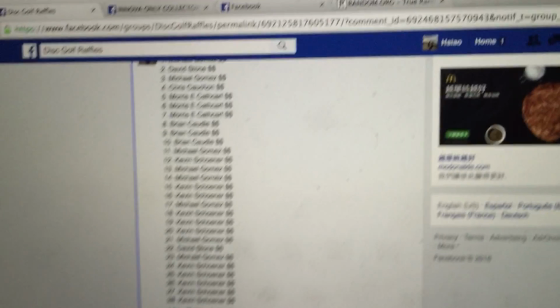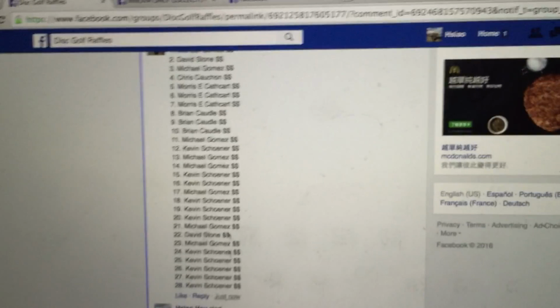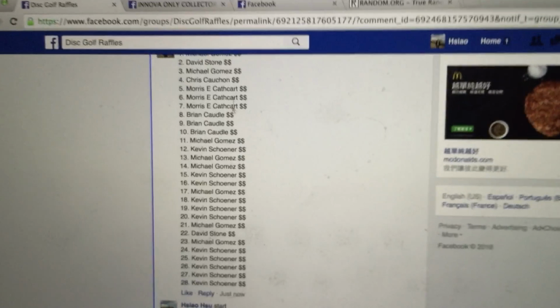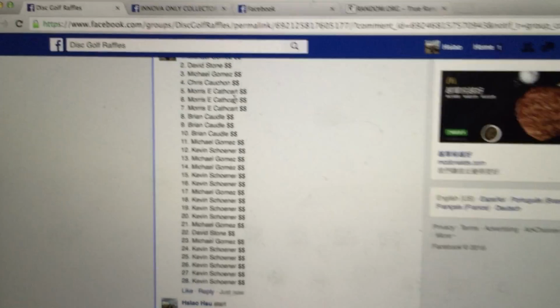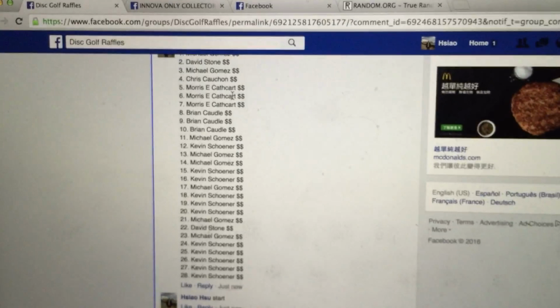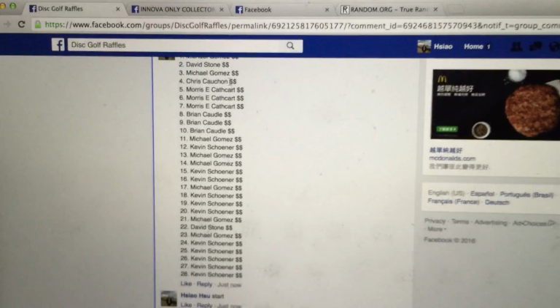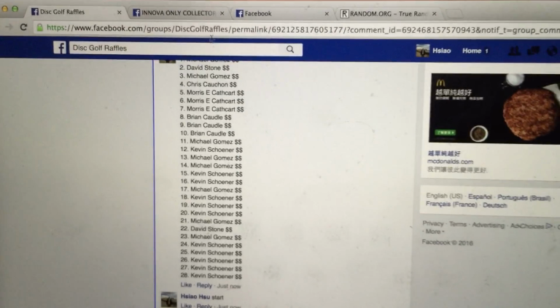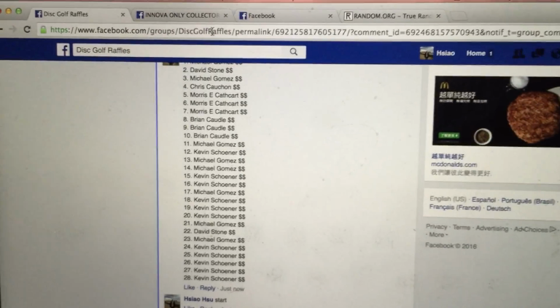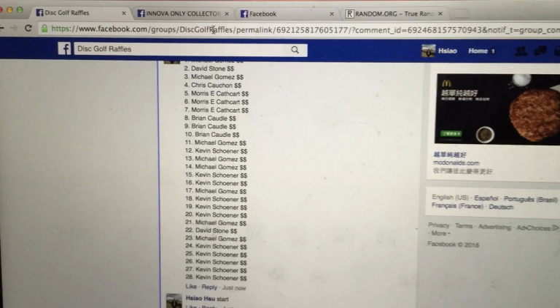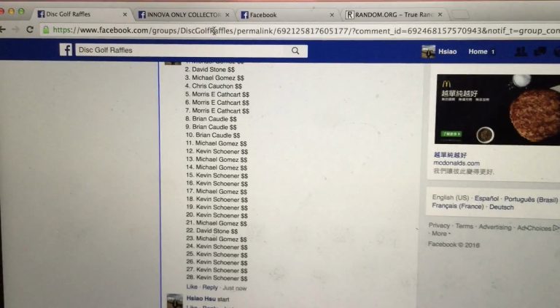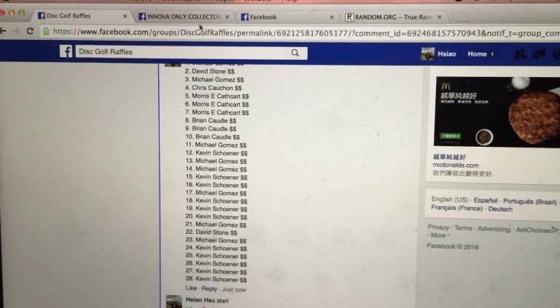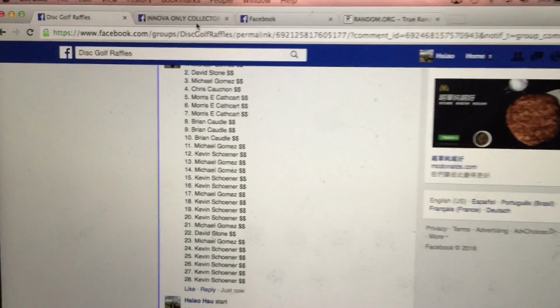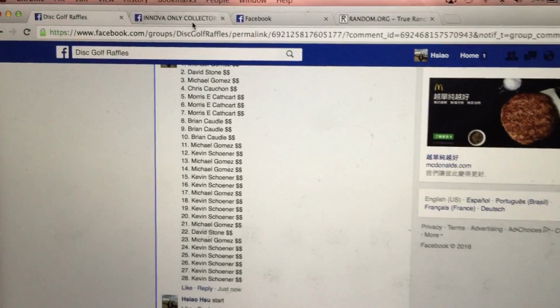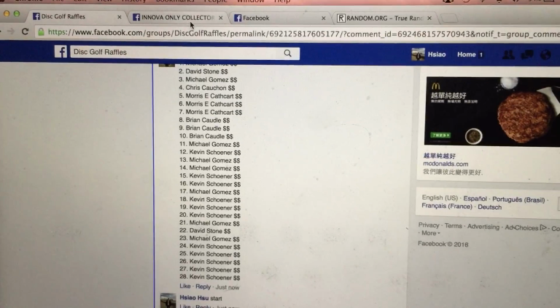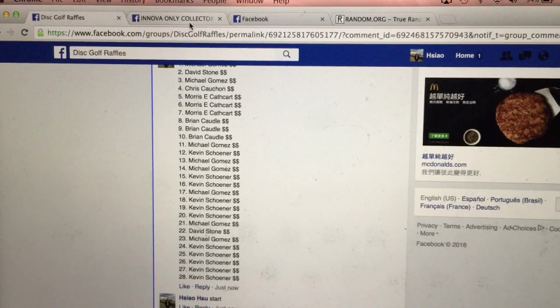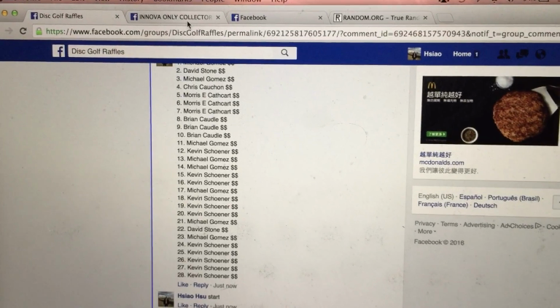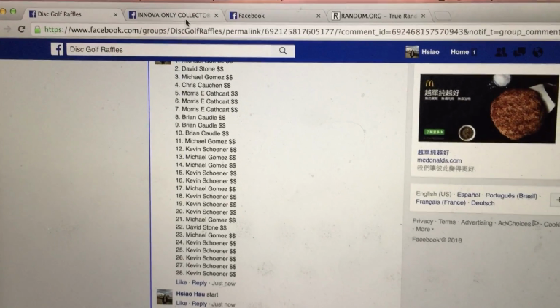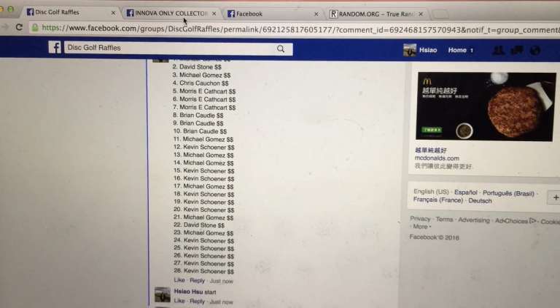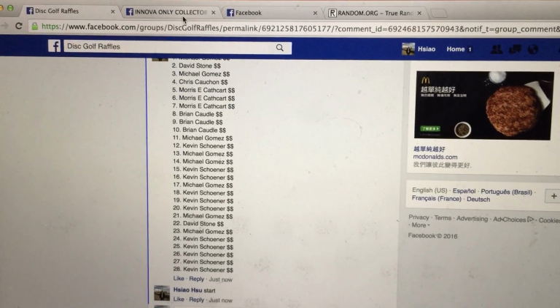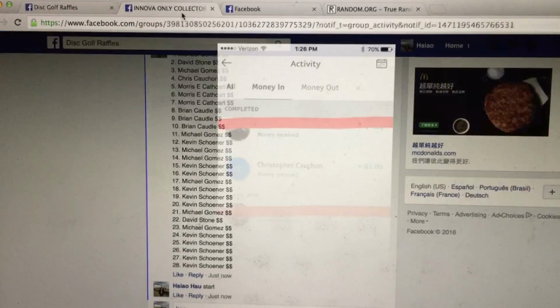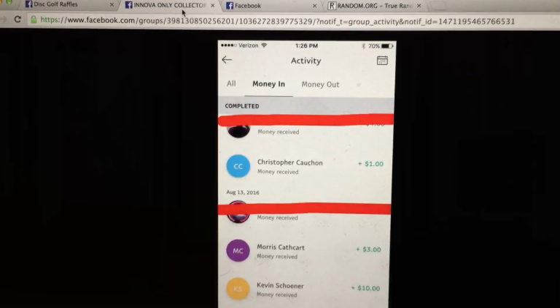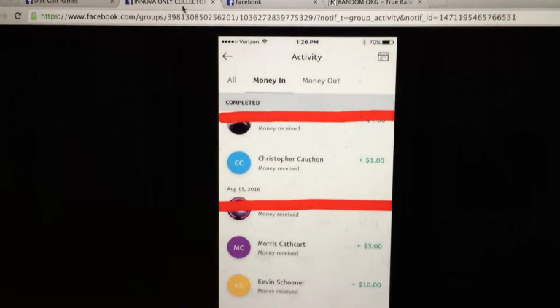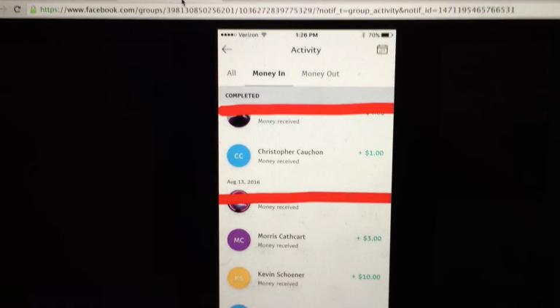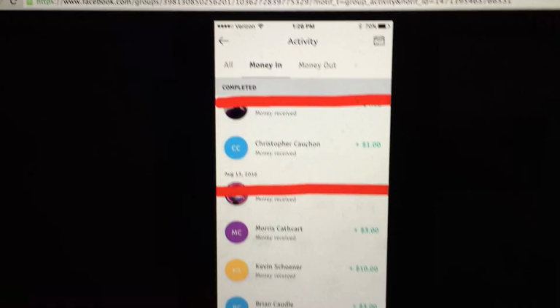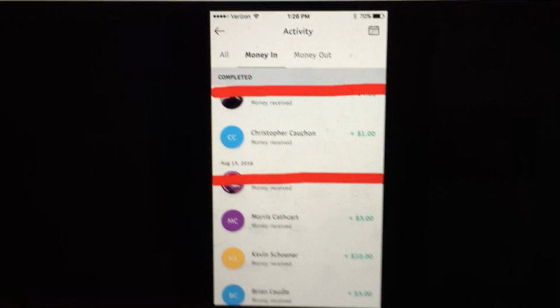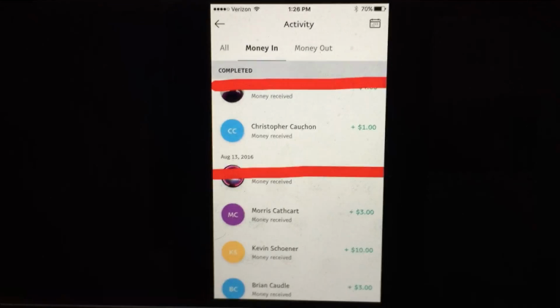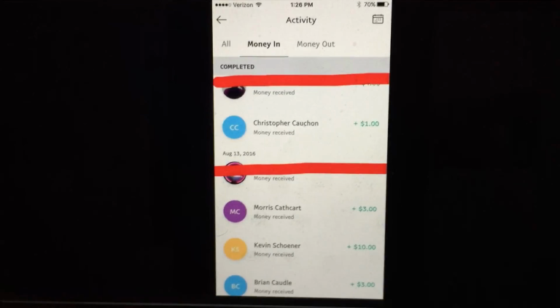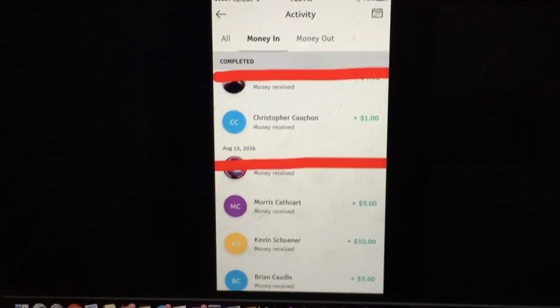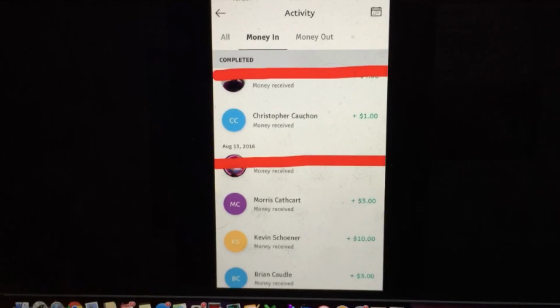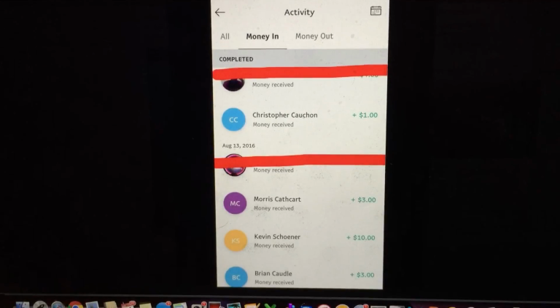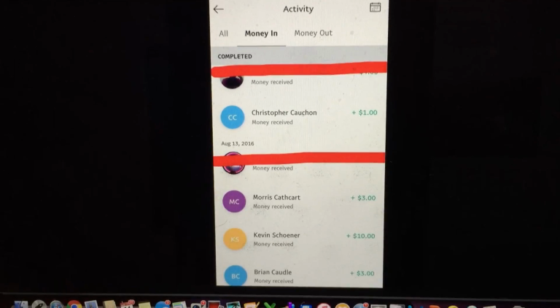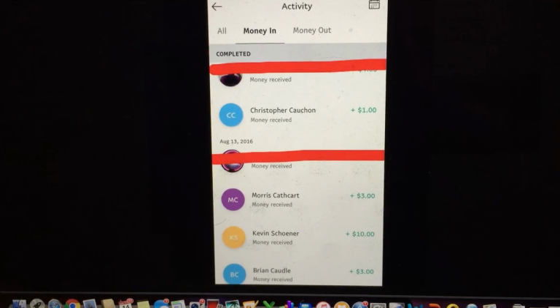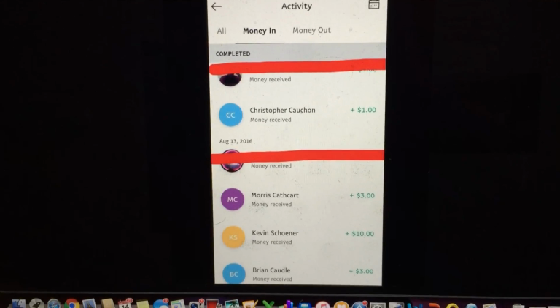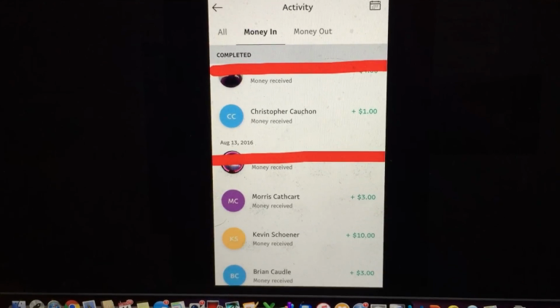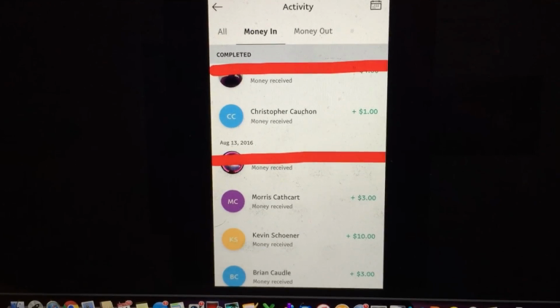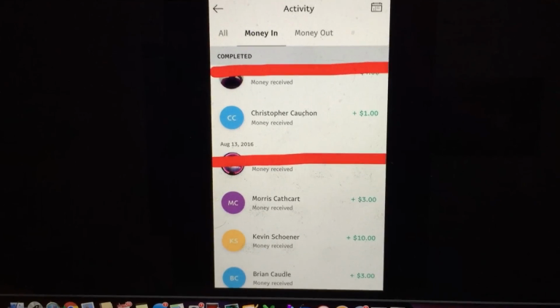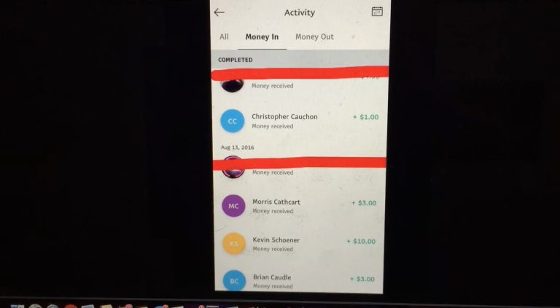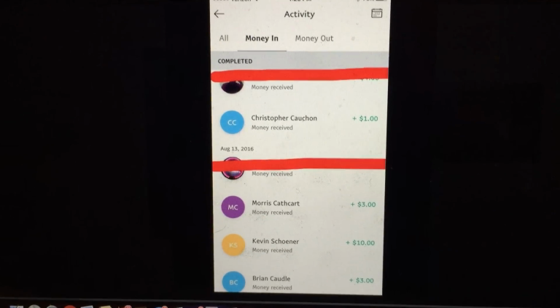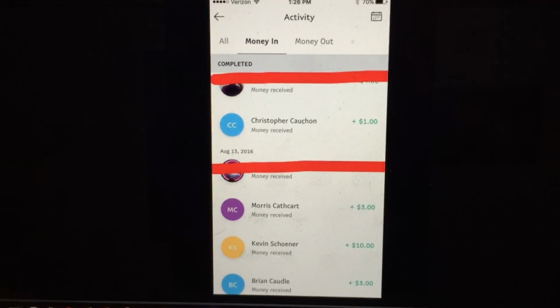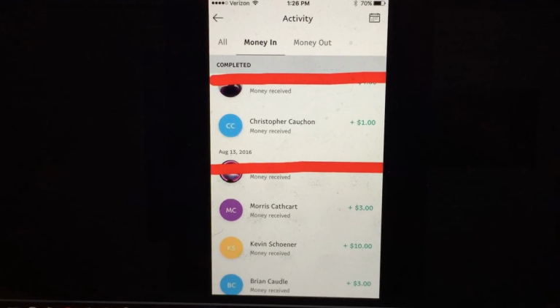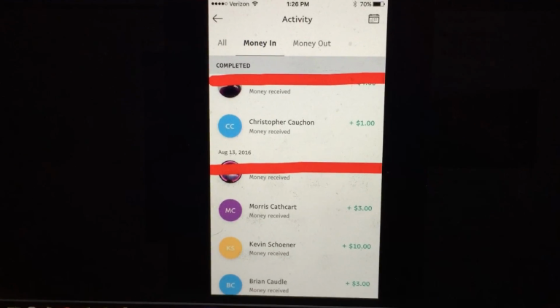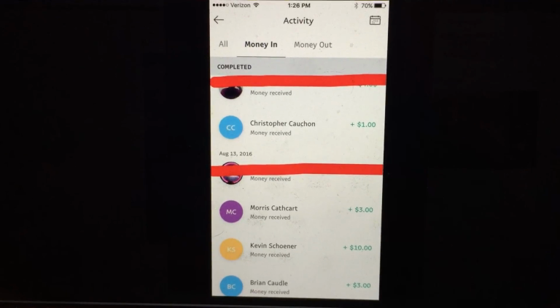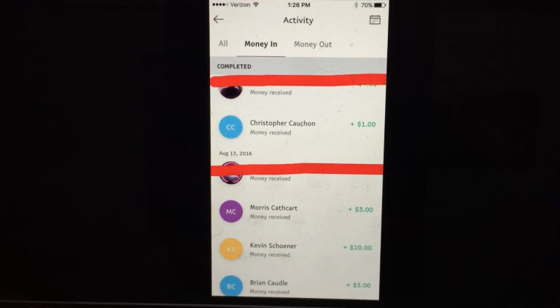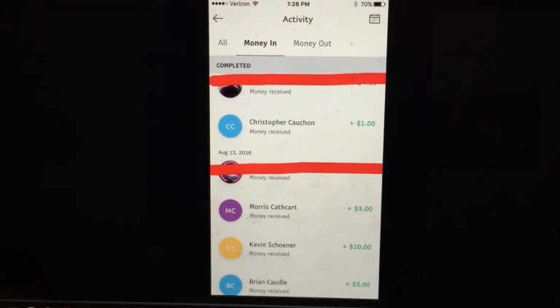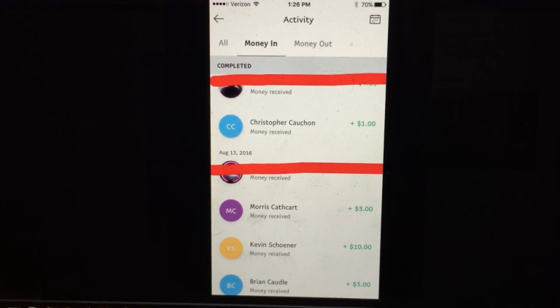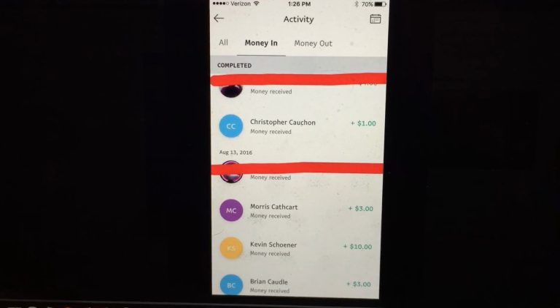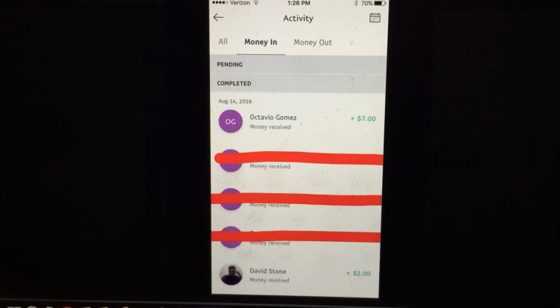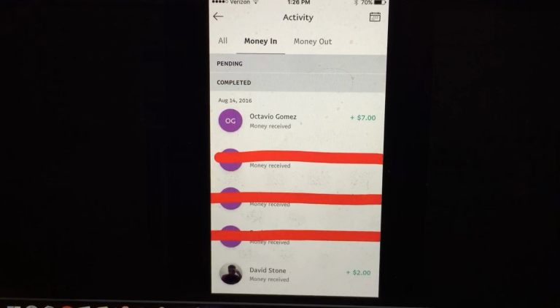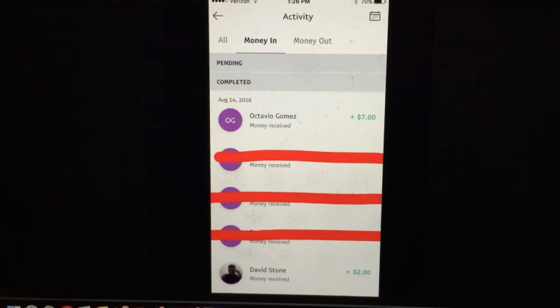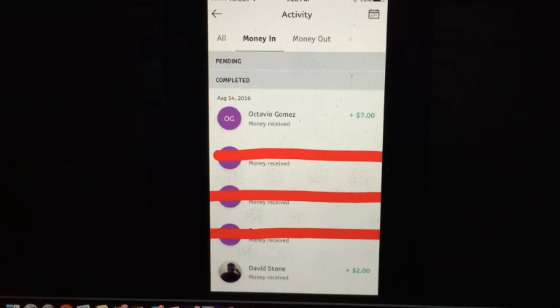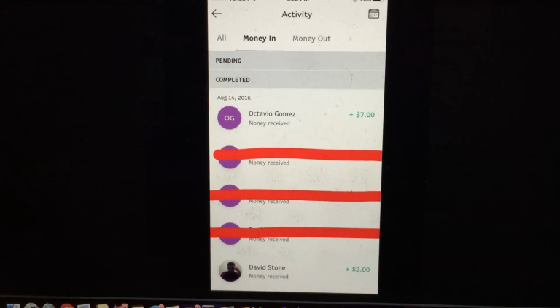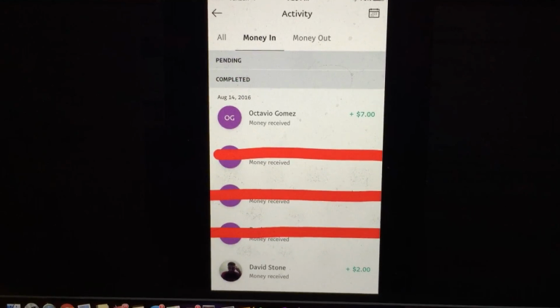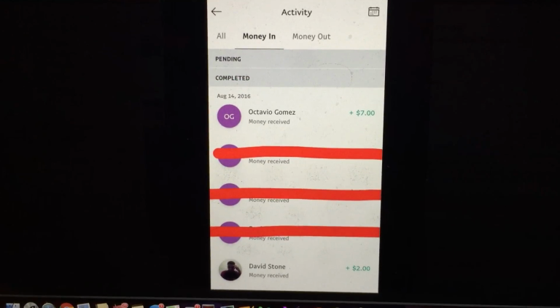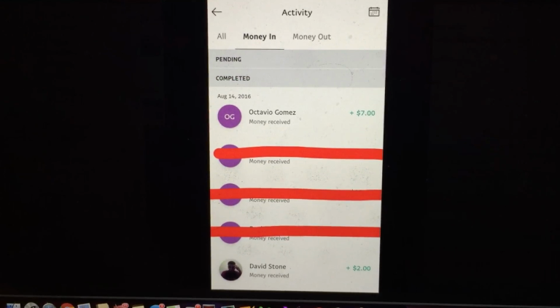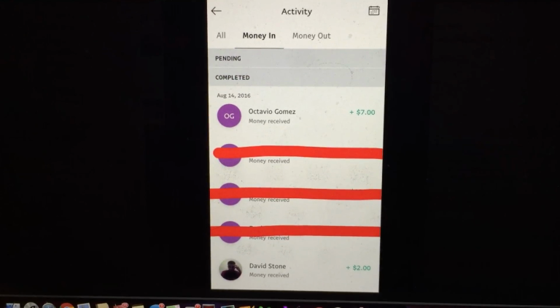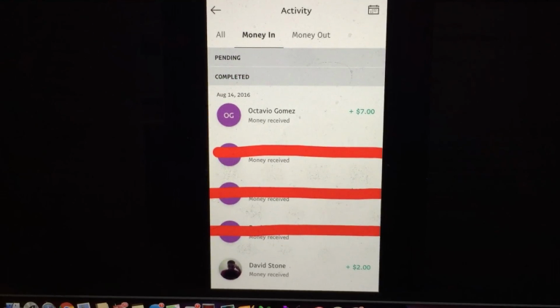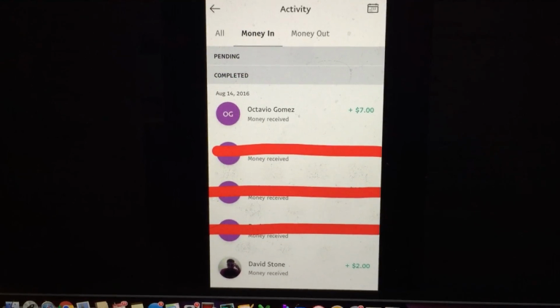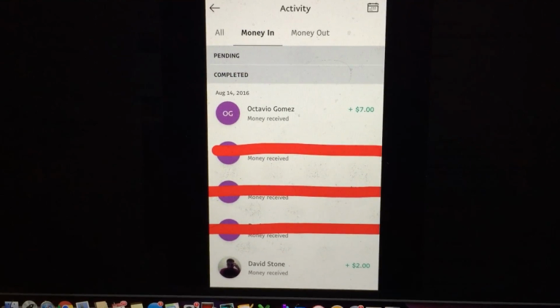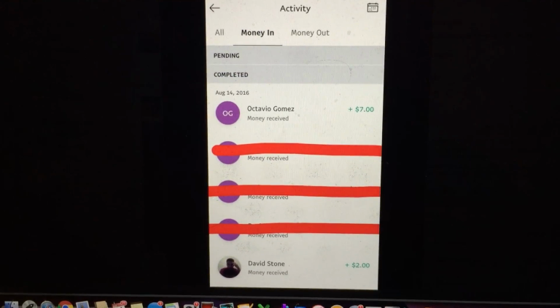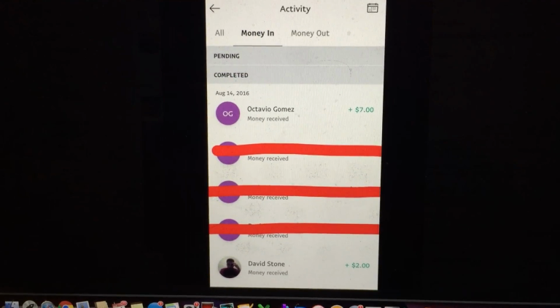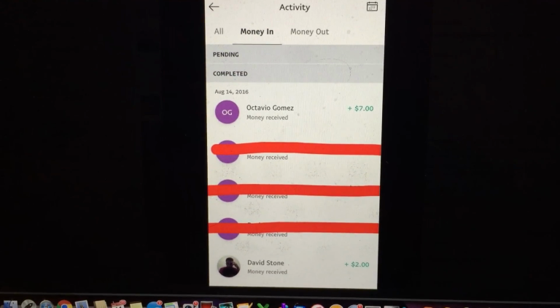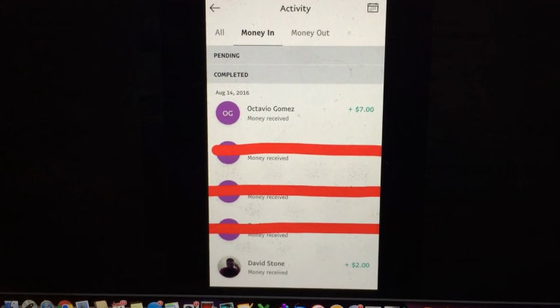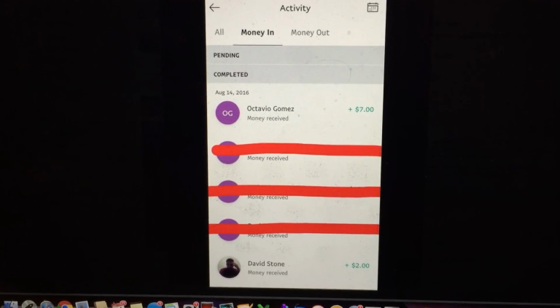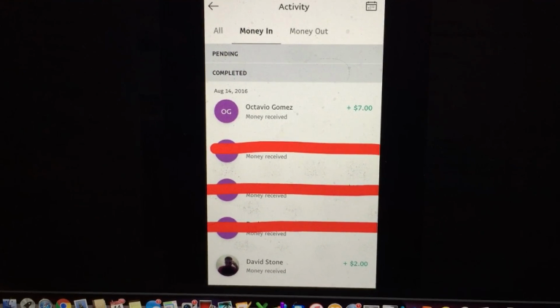Let's go ahead and check PayPal. We got two sets. There's your first set of PayPal payments right there. Second set of PayPal payments right there.